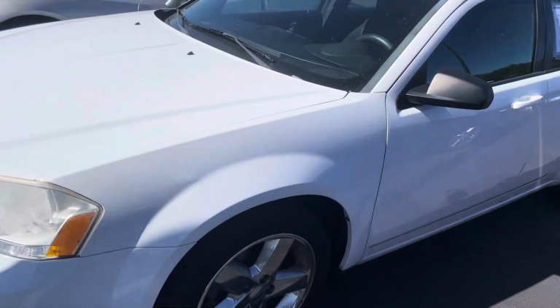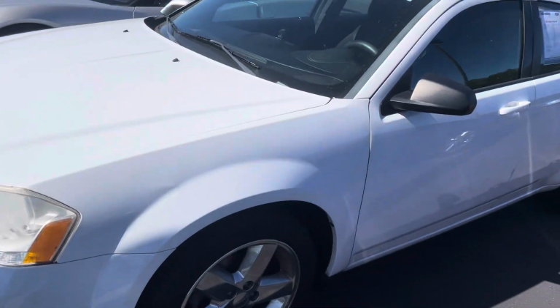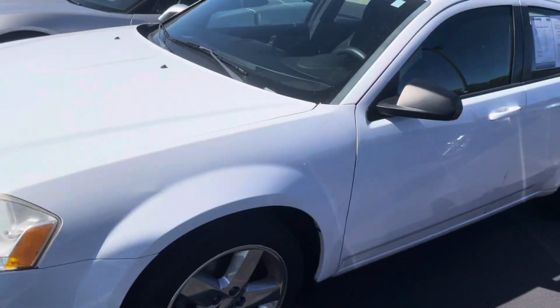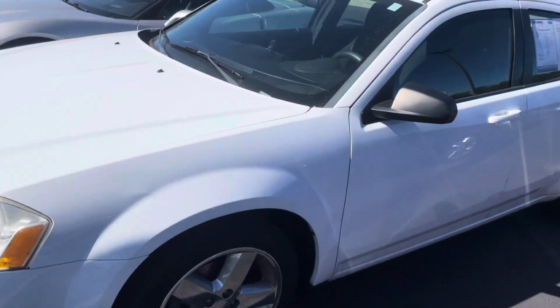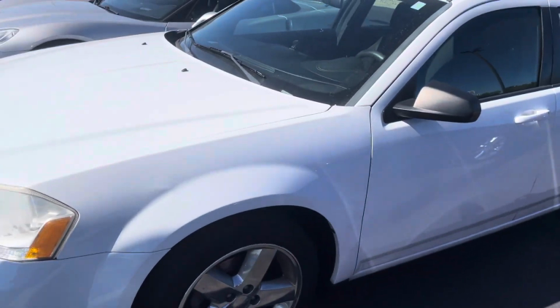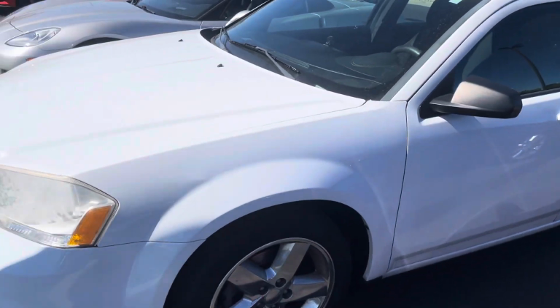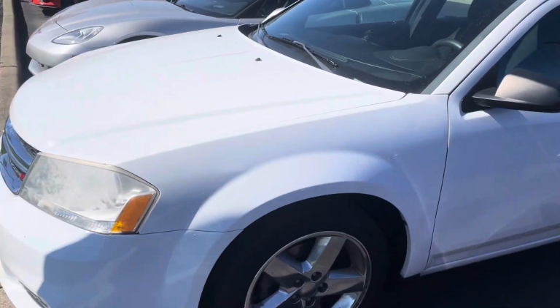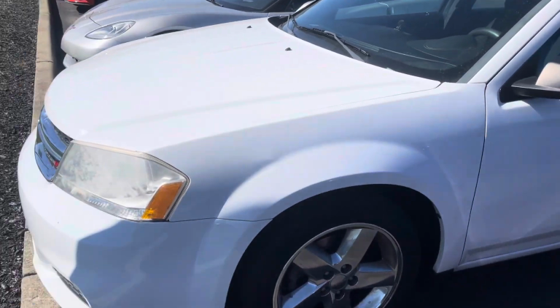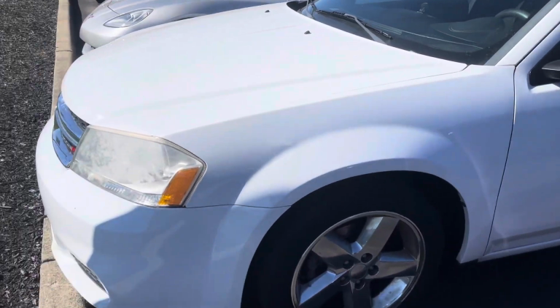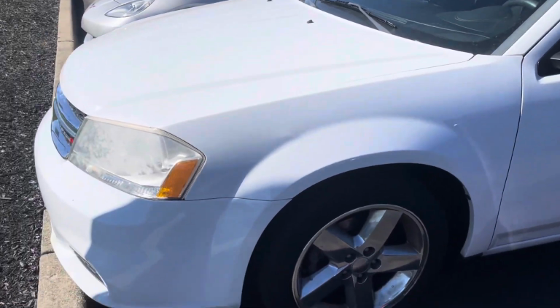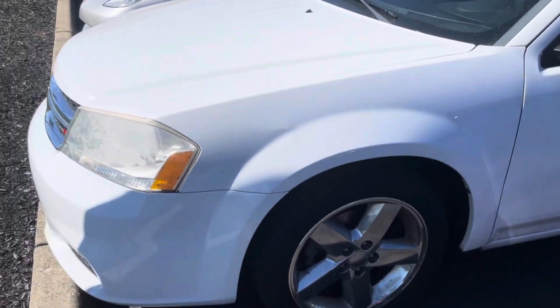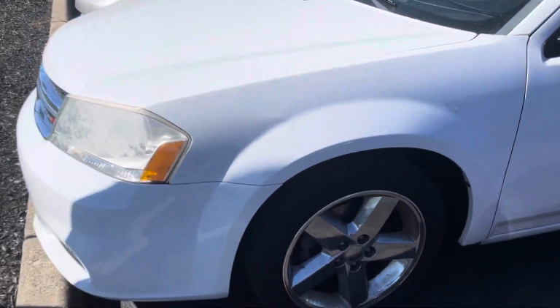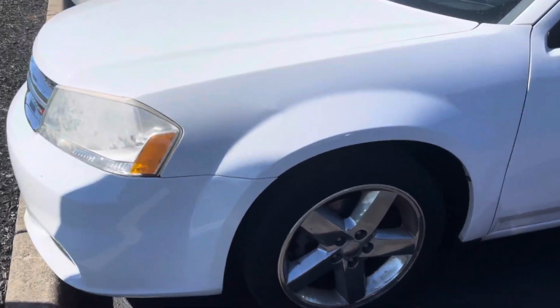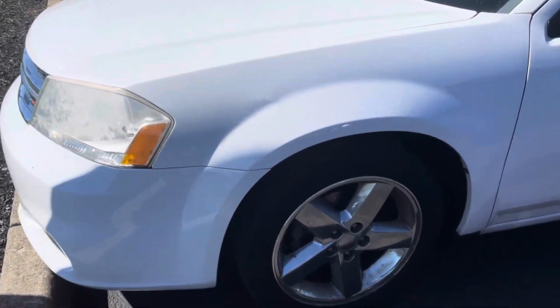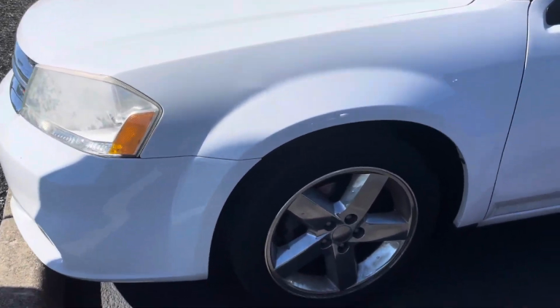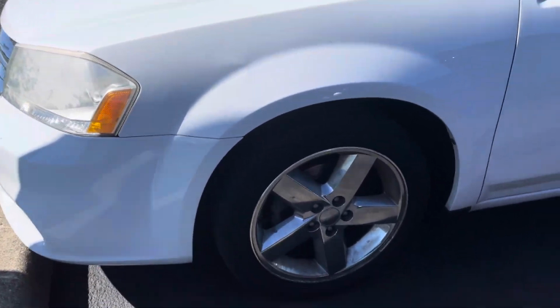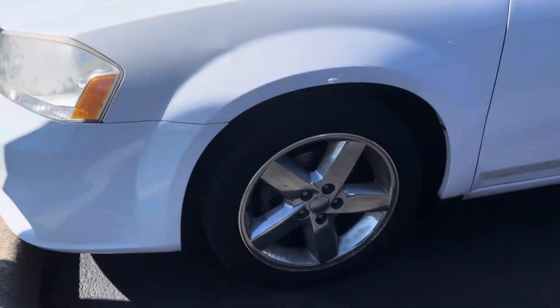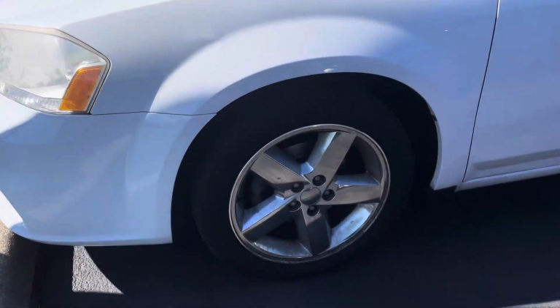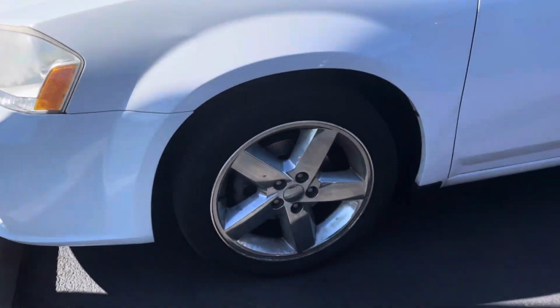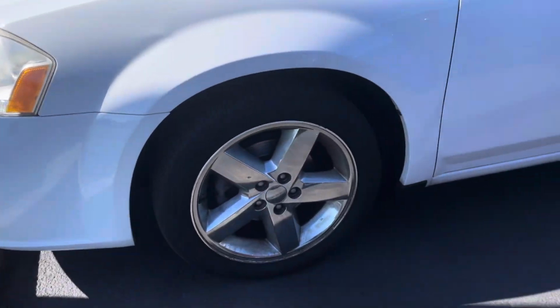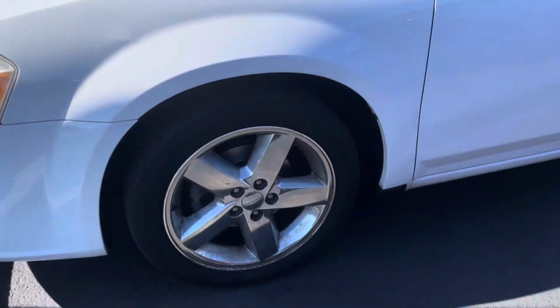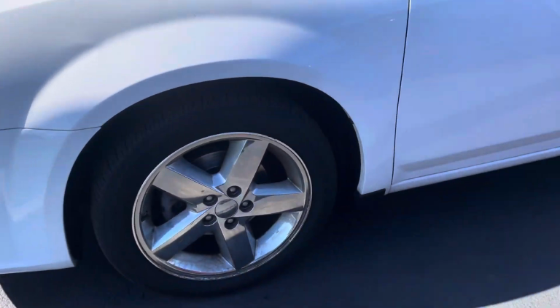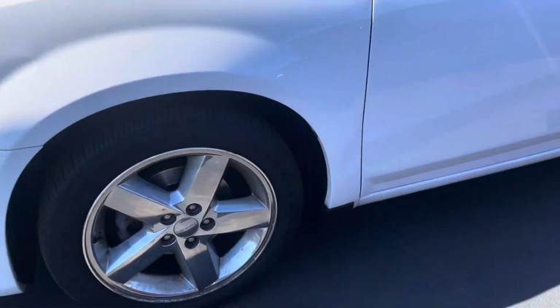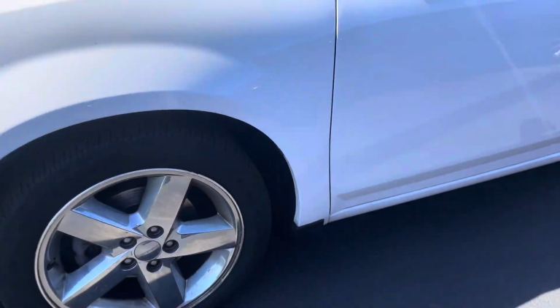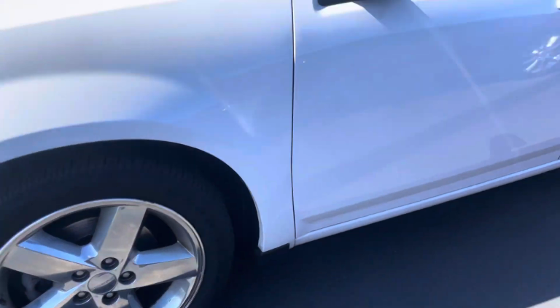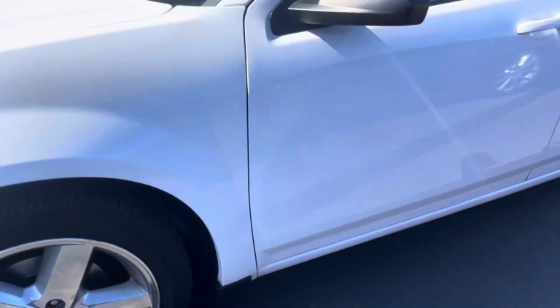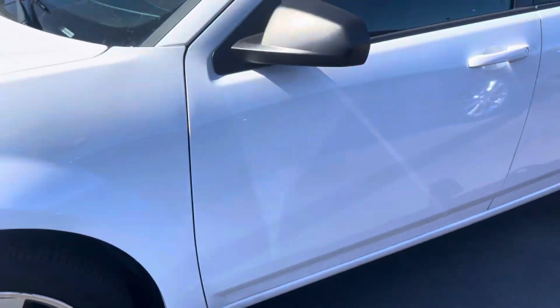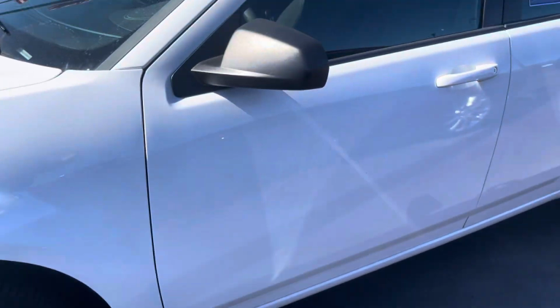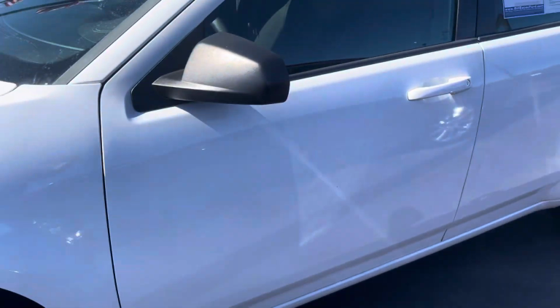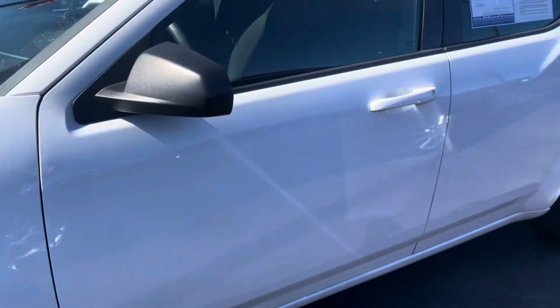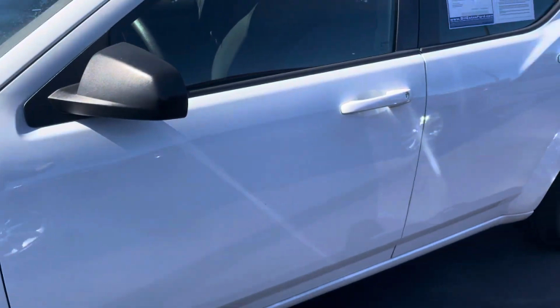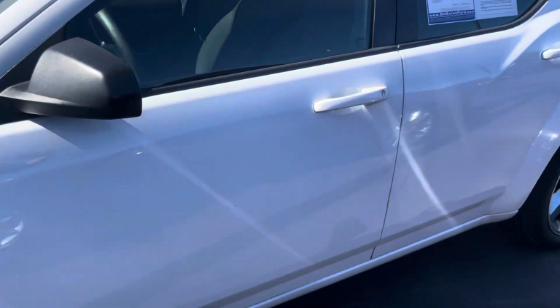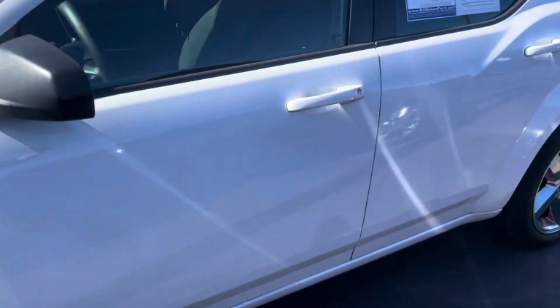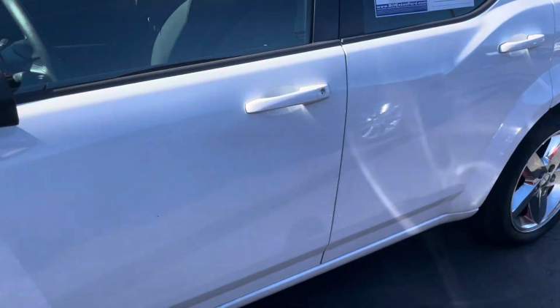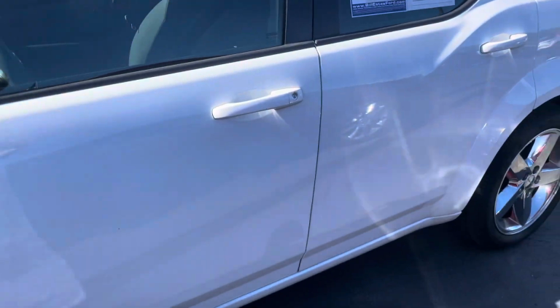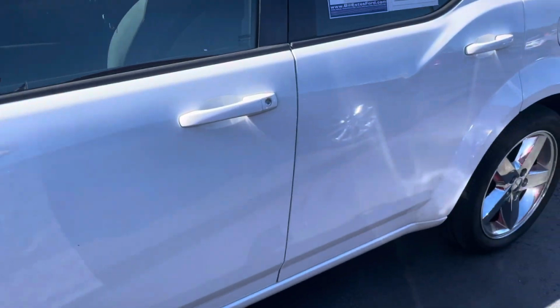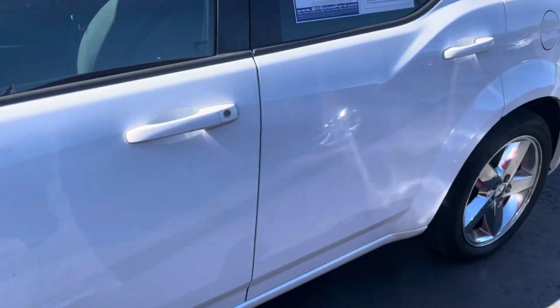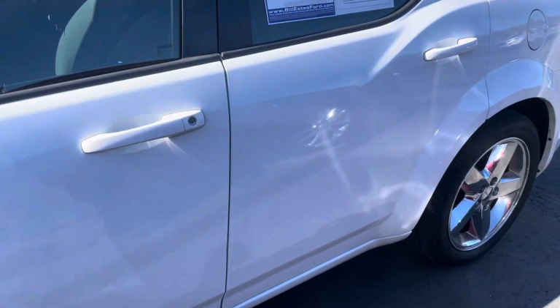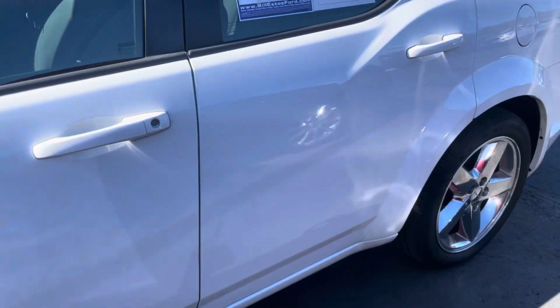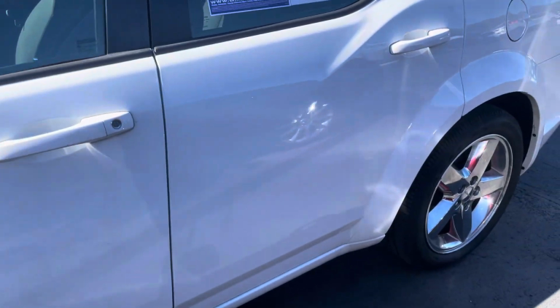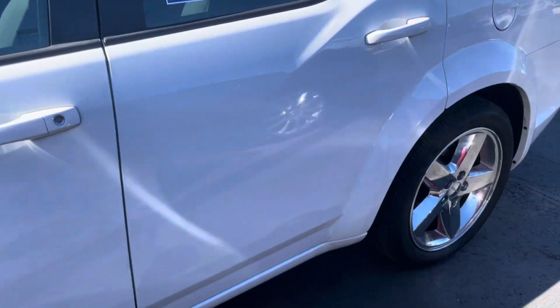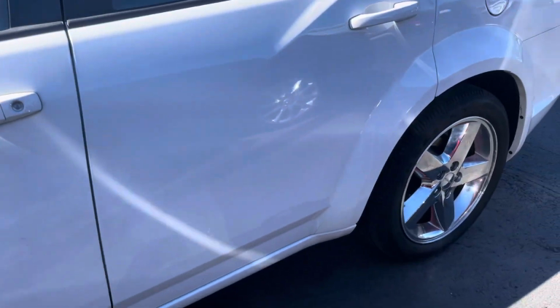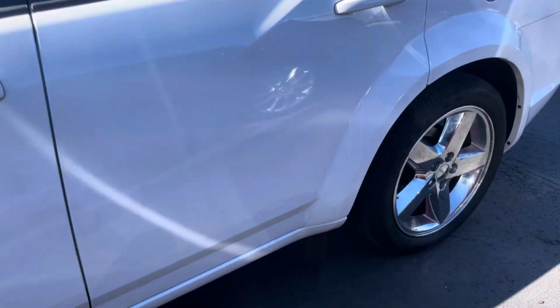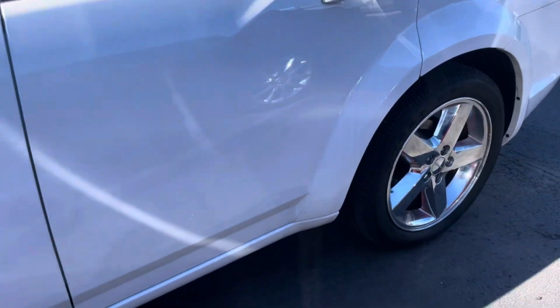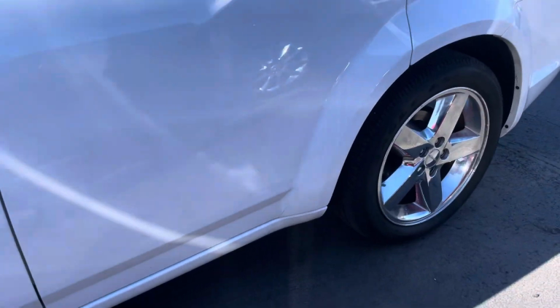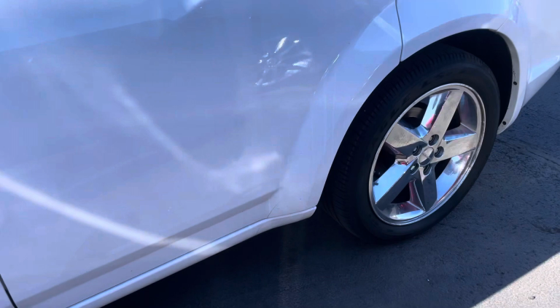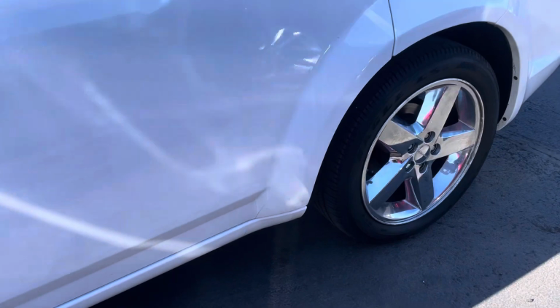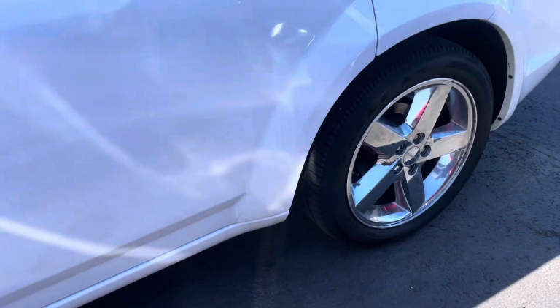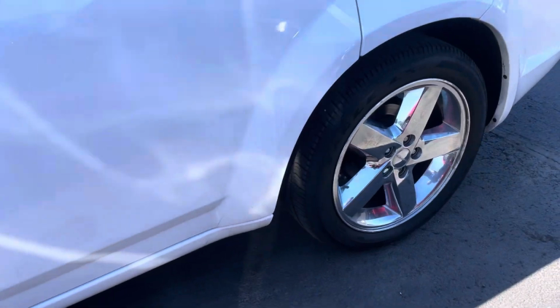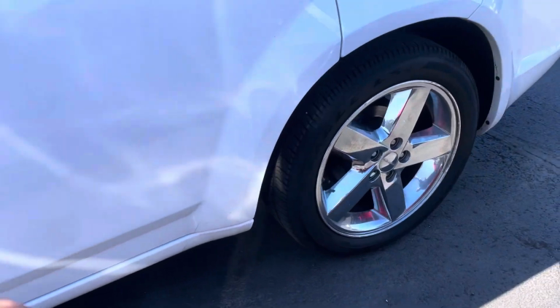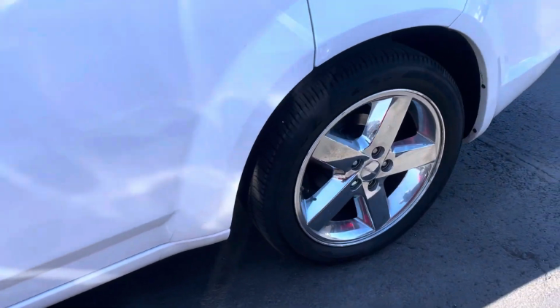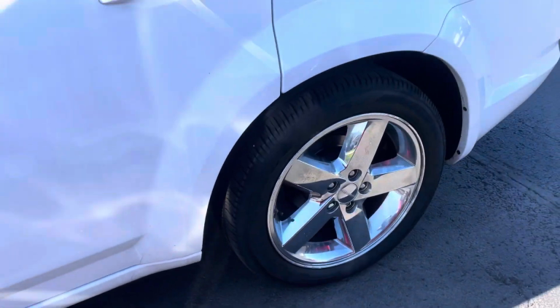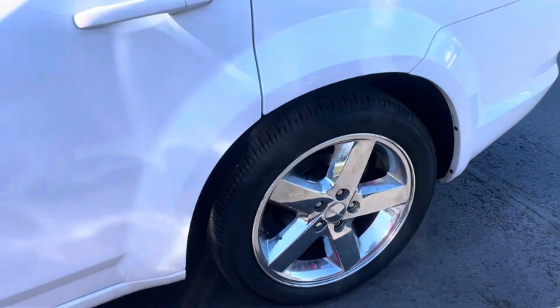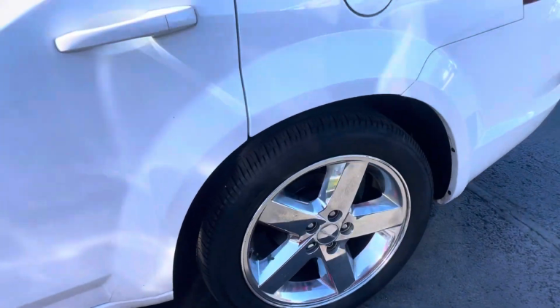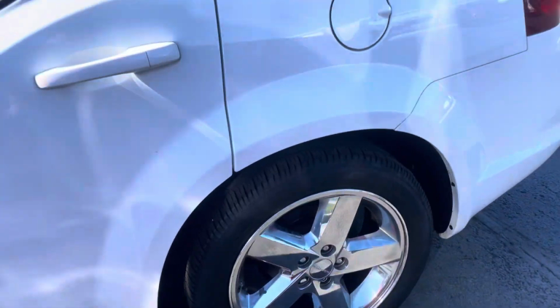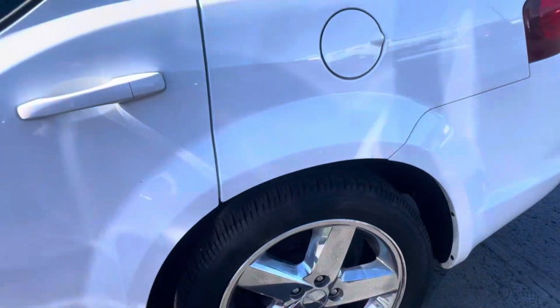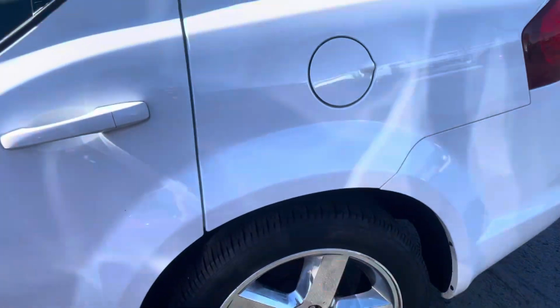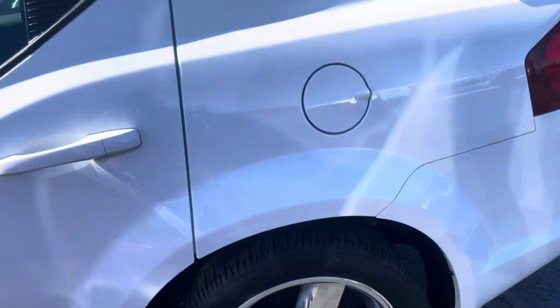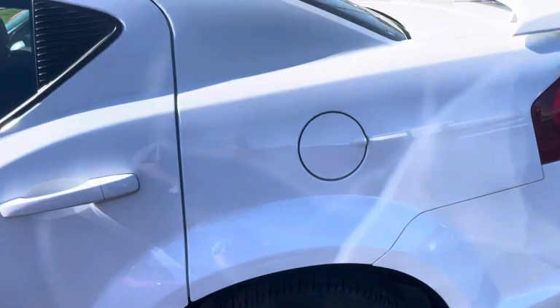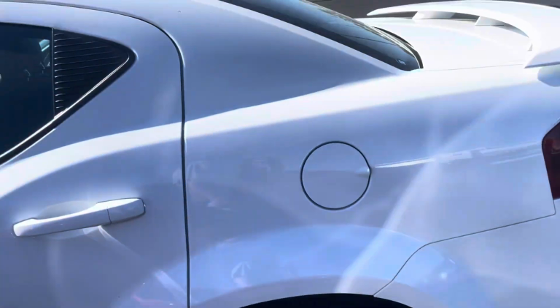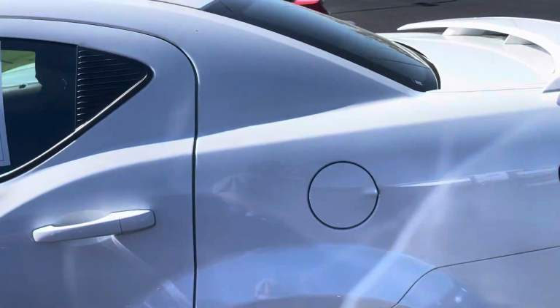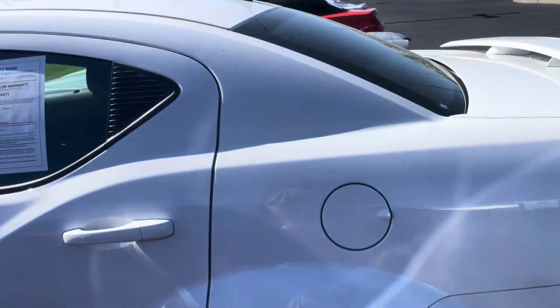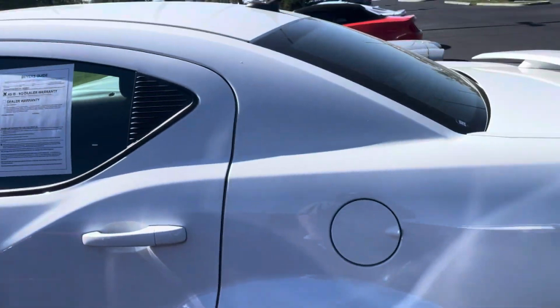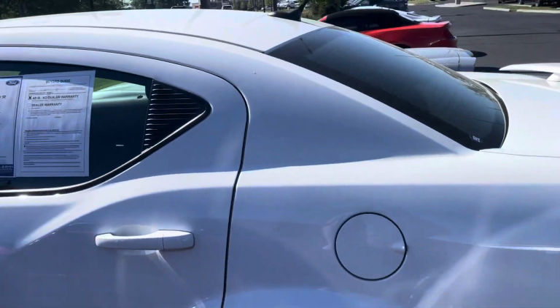Cloth interior. You can see the tires and wheels look good. I'm going to go all the way around the exterior here and then I'll show you the interior as well.